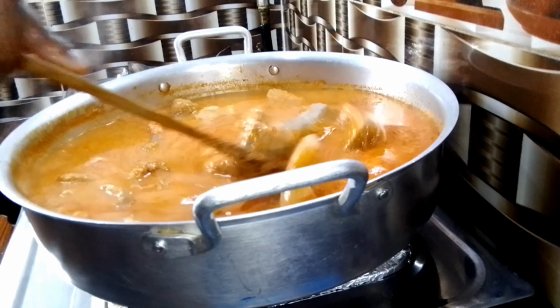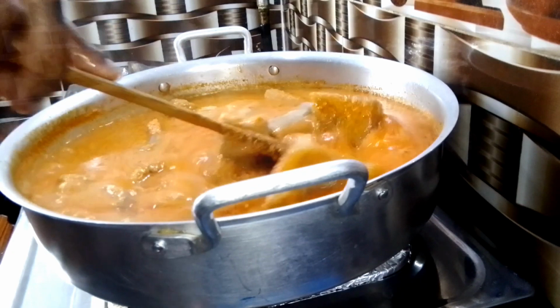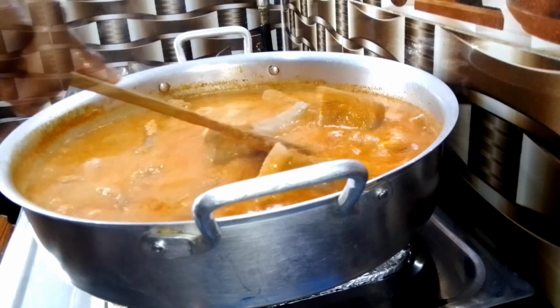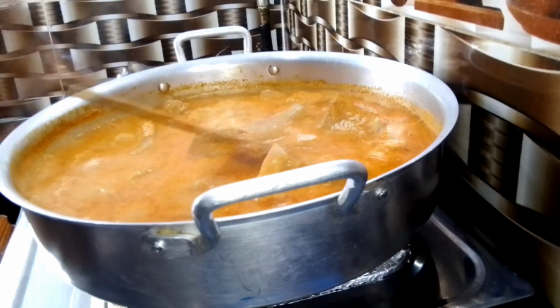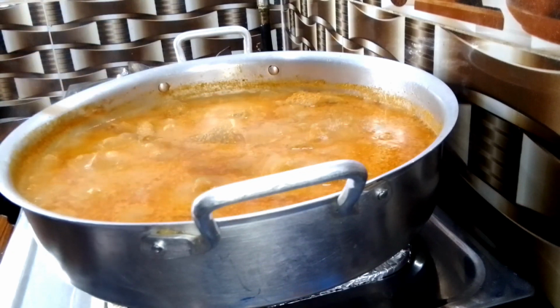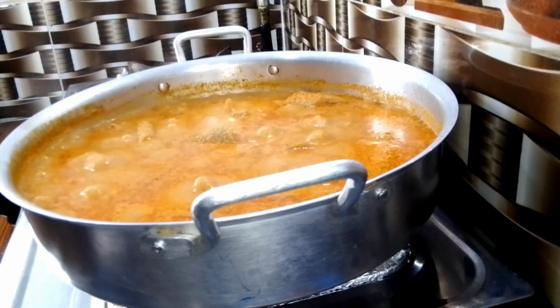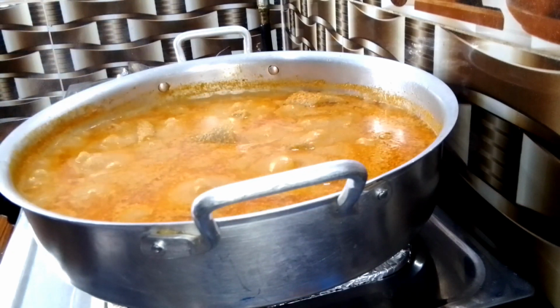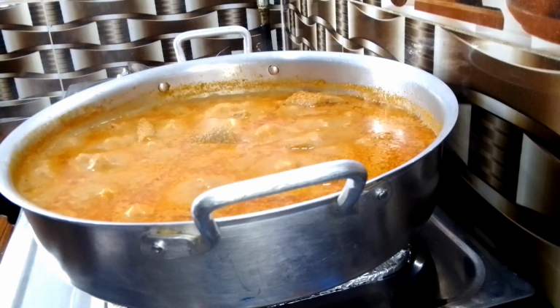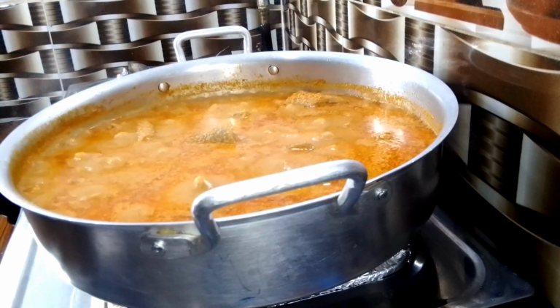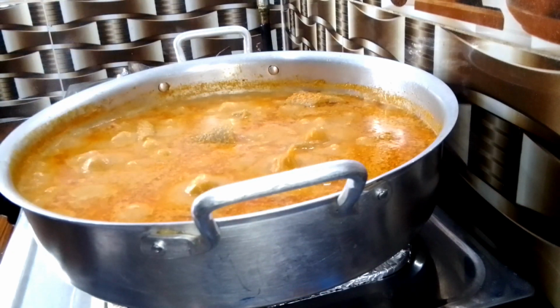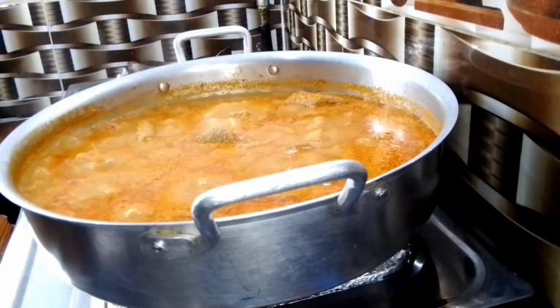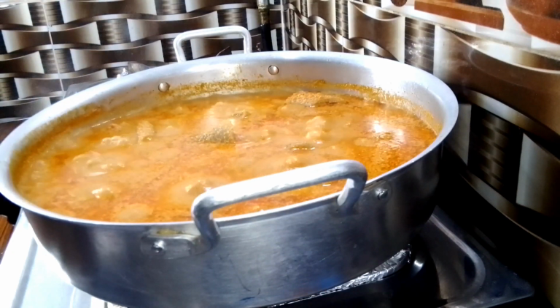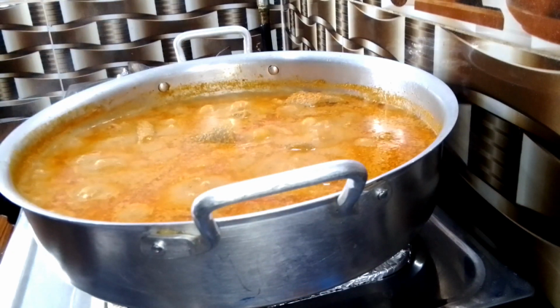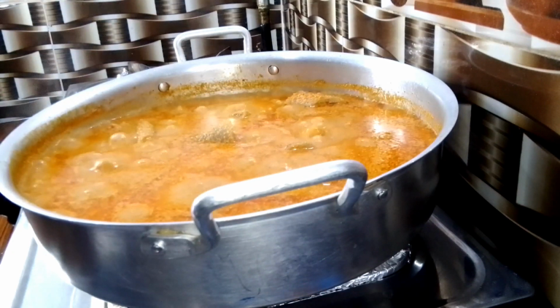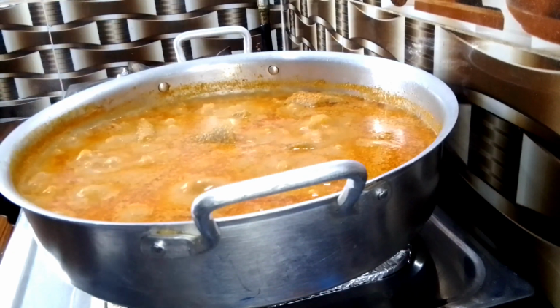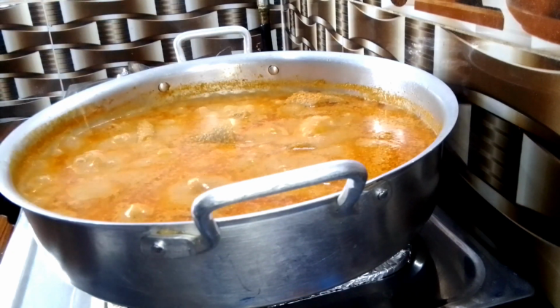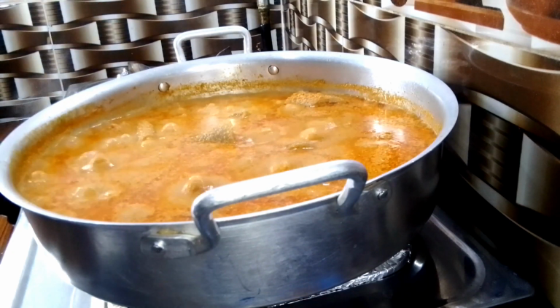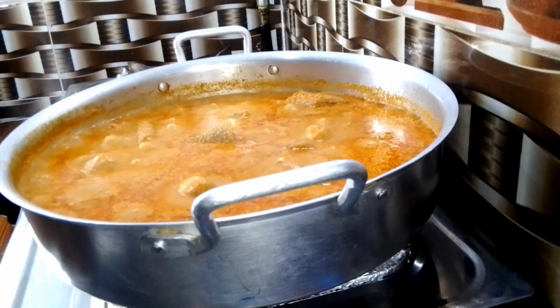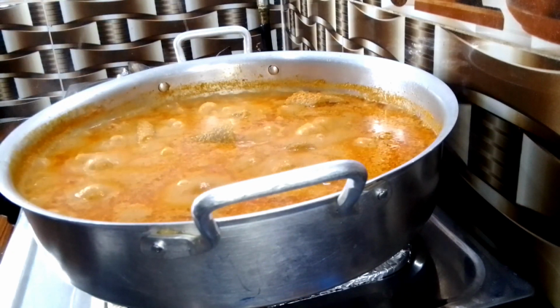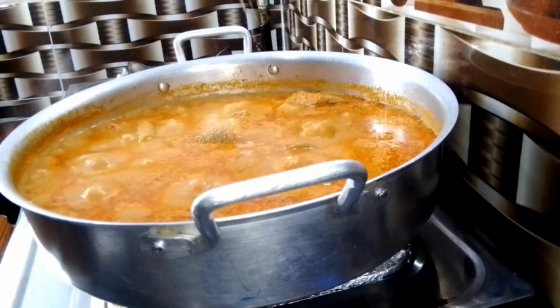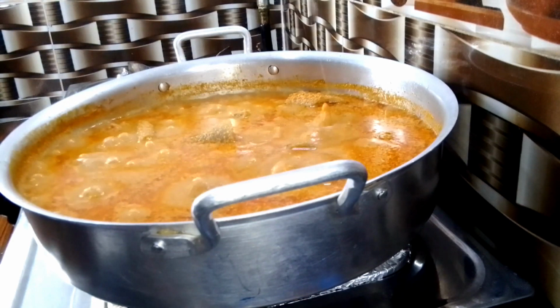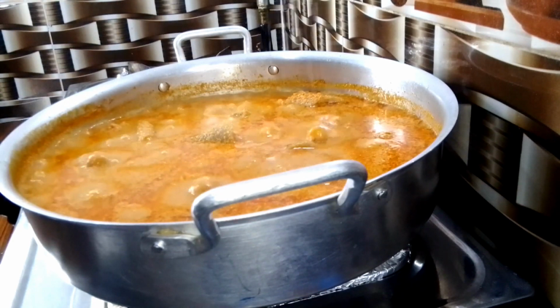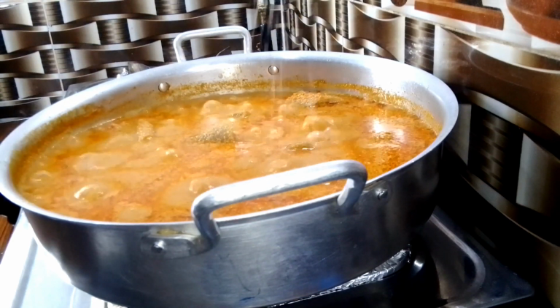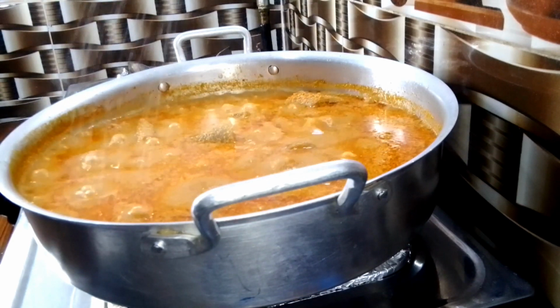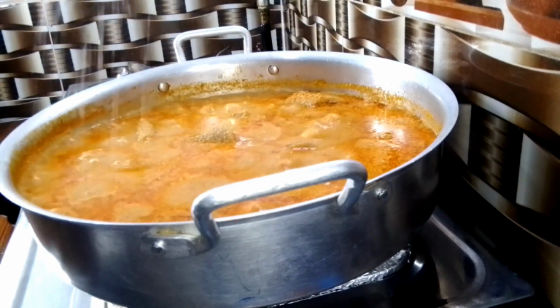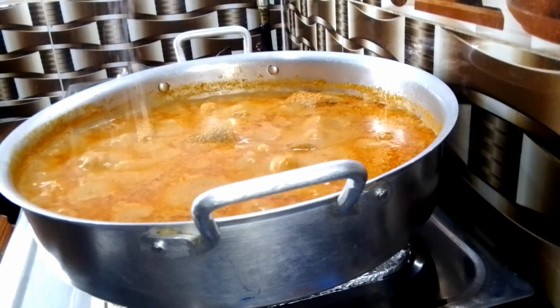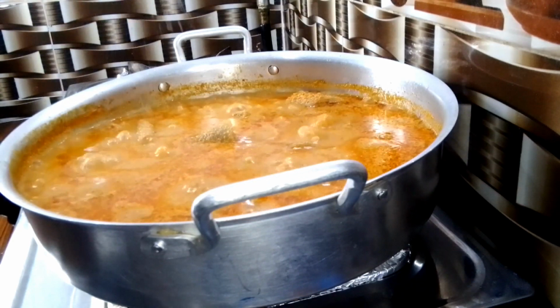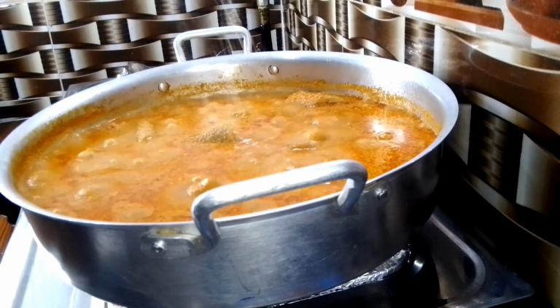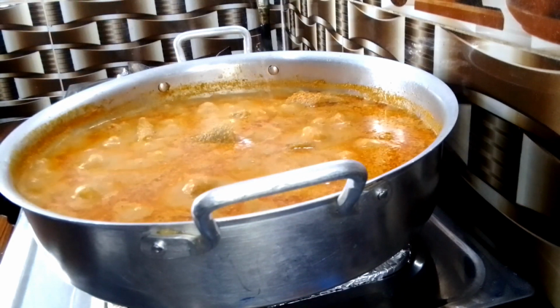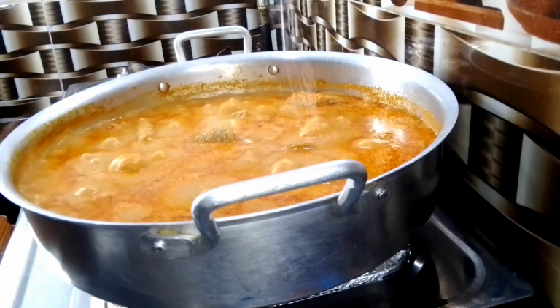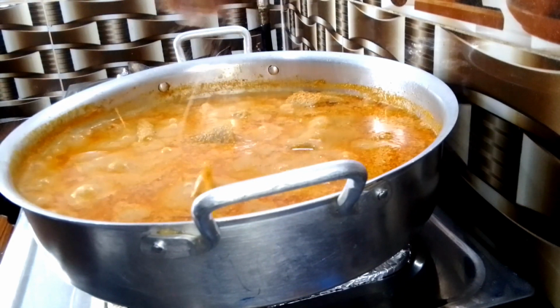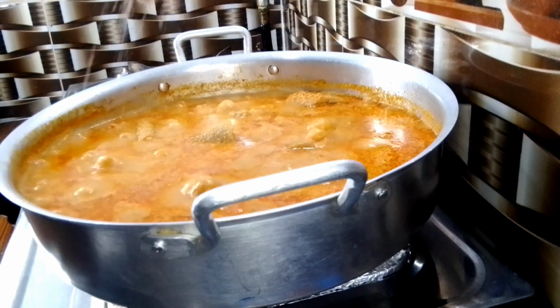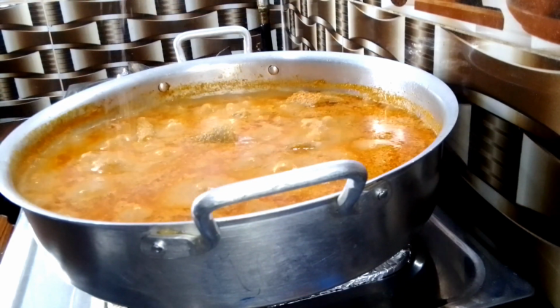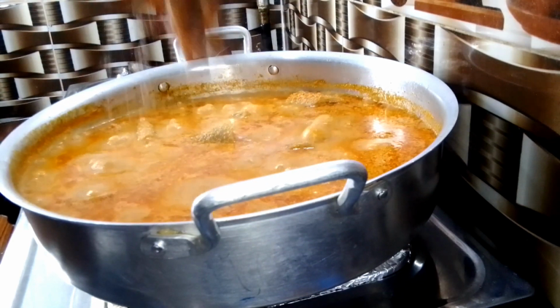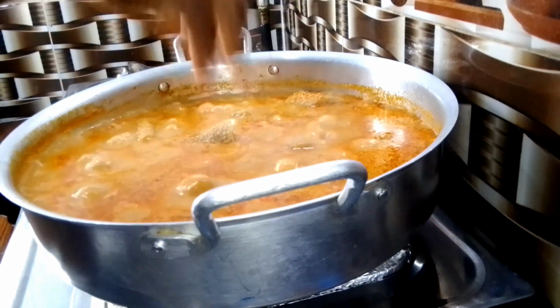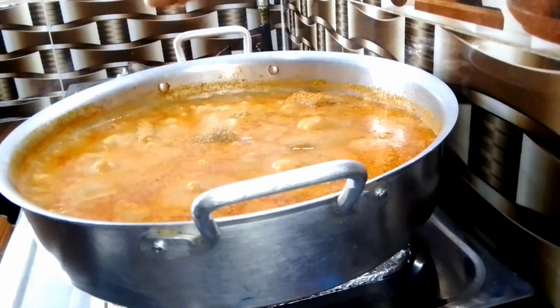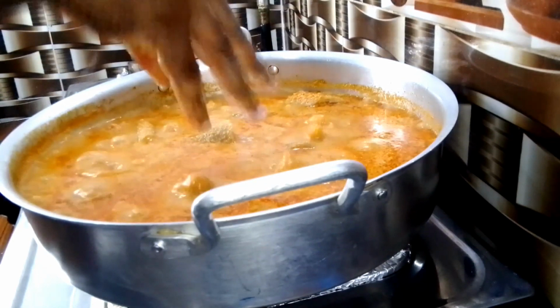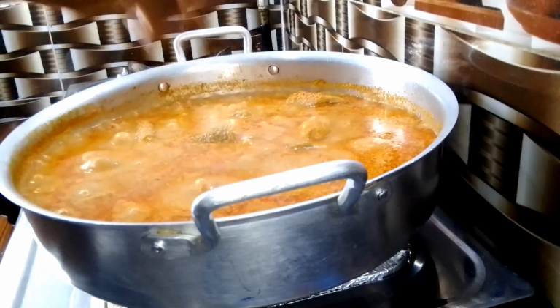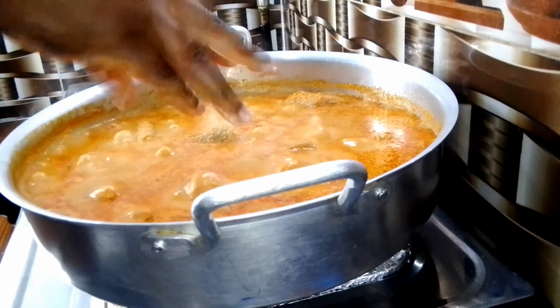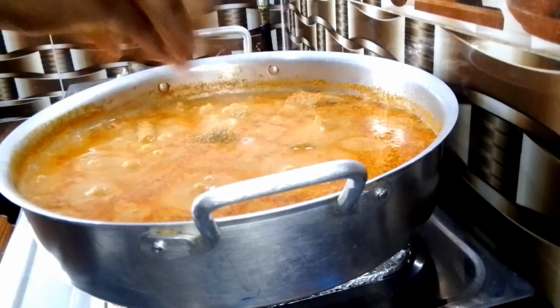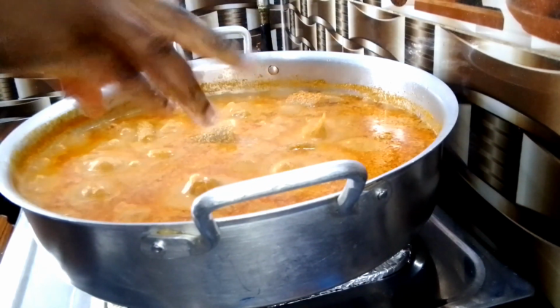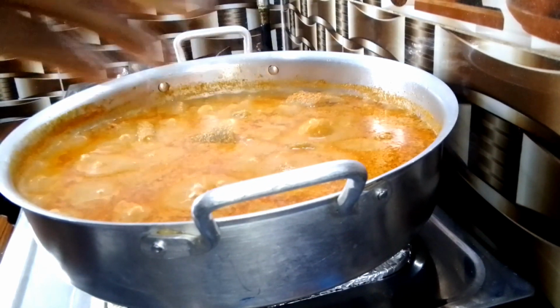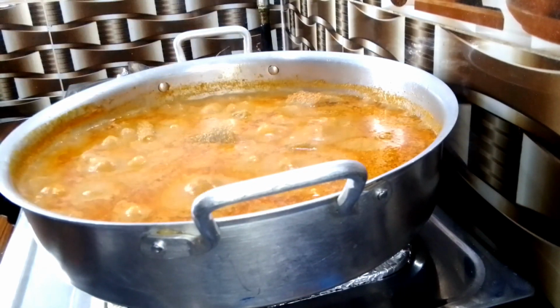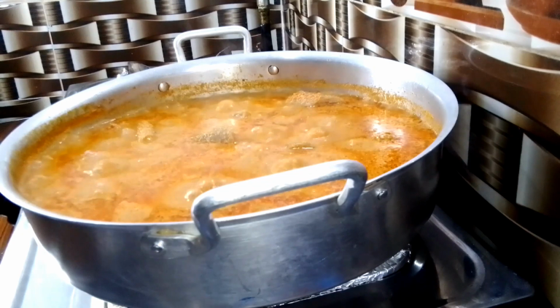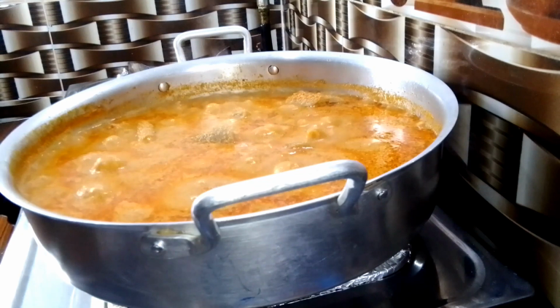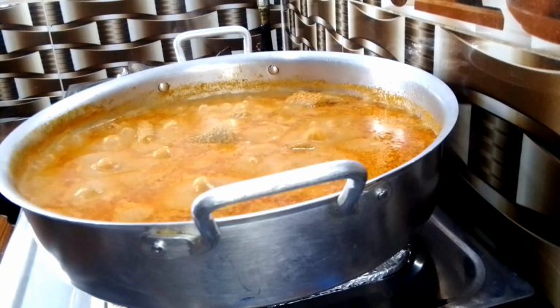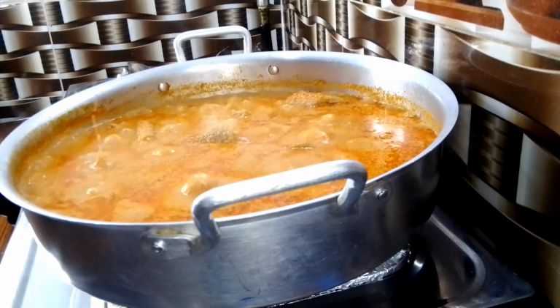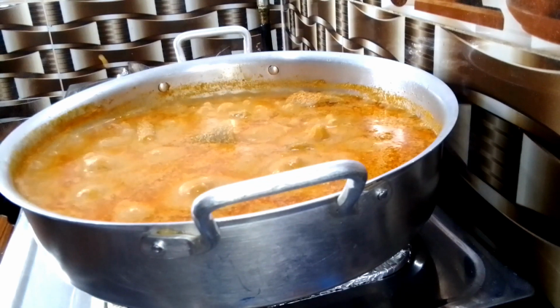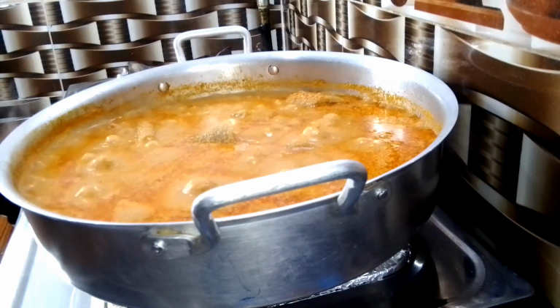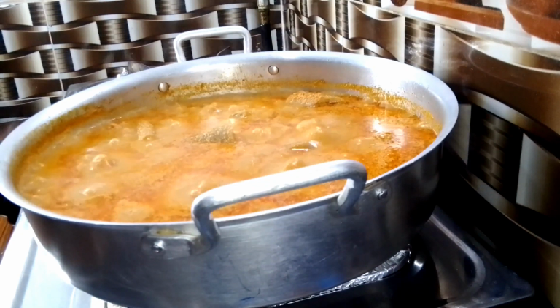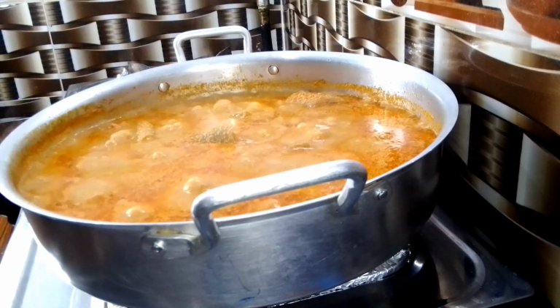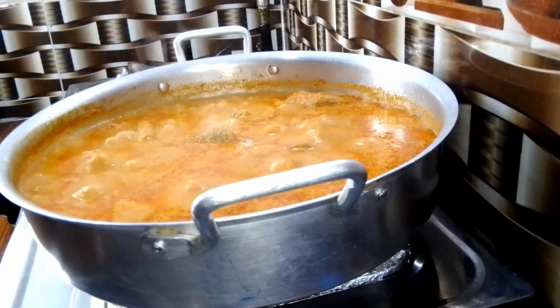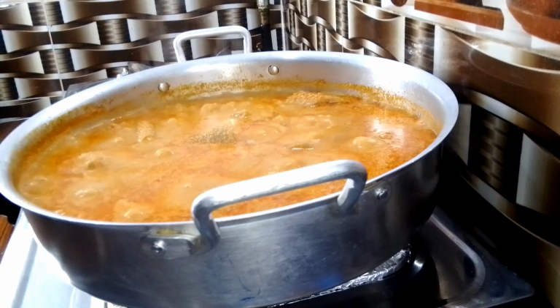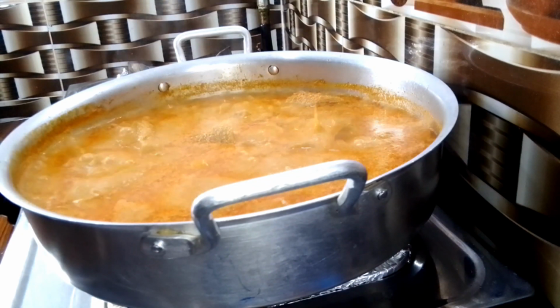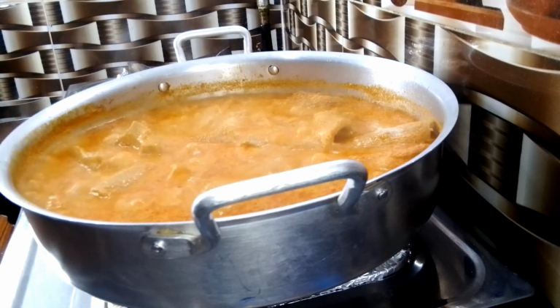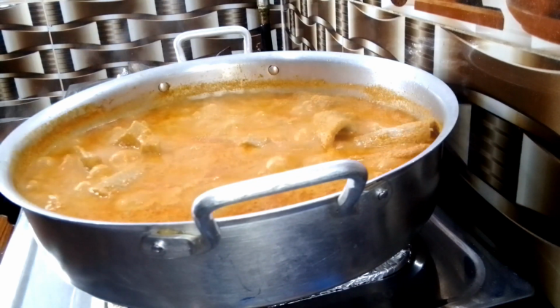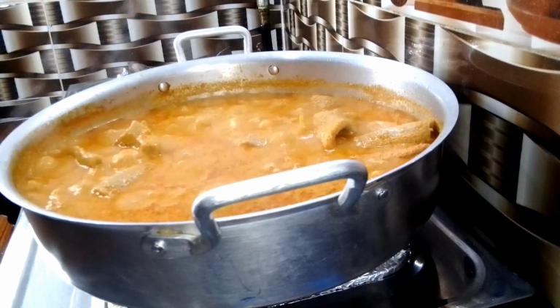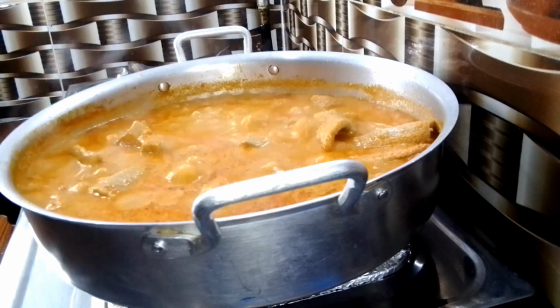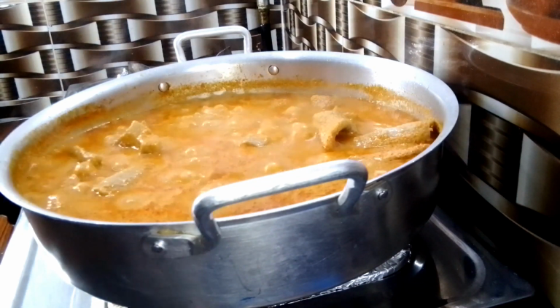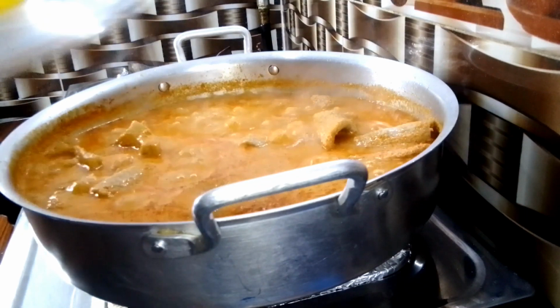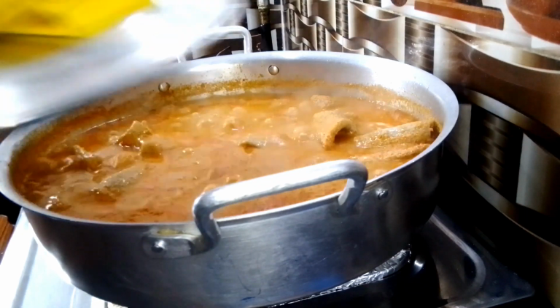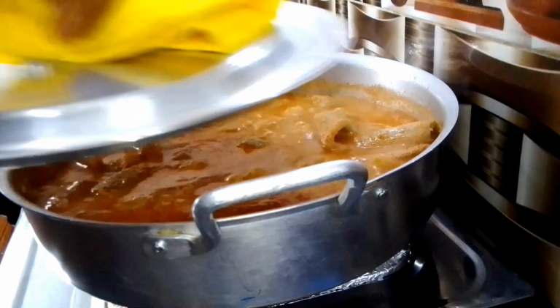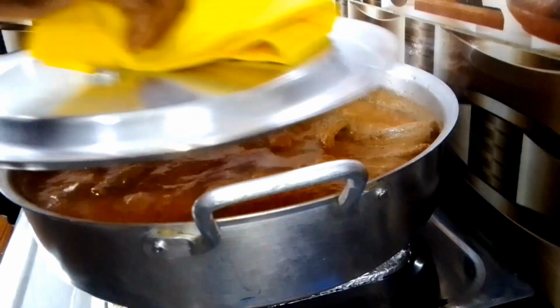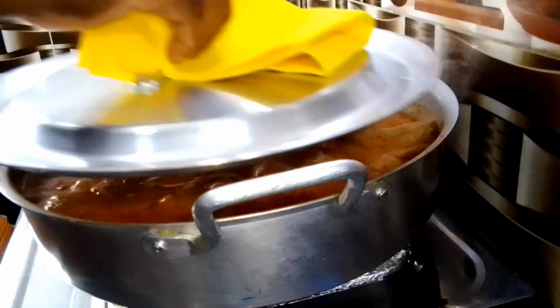Lastly, egusi ijebu has a slight consistency — not too thick and not too runny. Once I add my protein, I will cover it and allow it to cook until it's completely done.